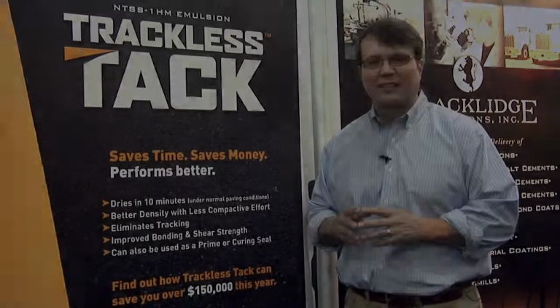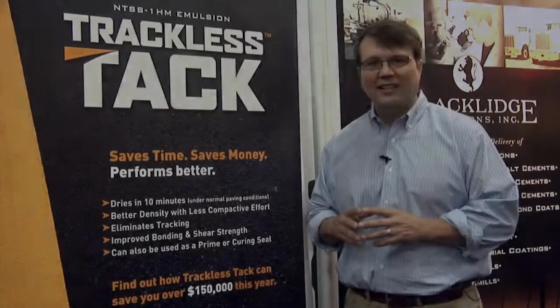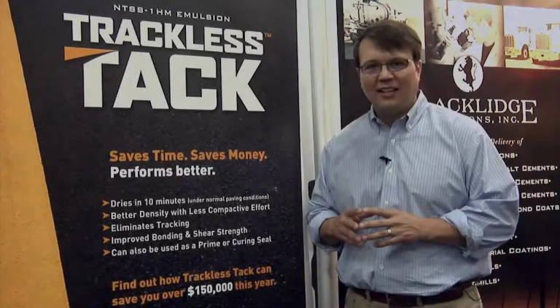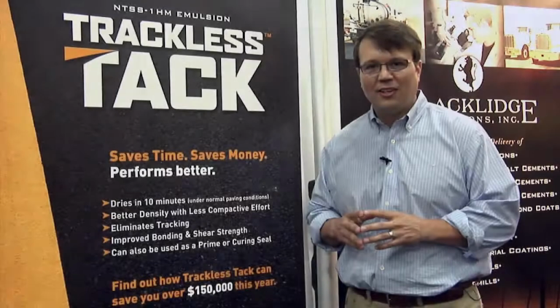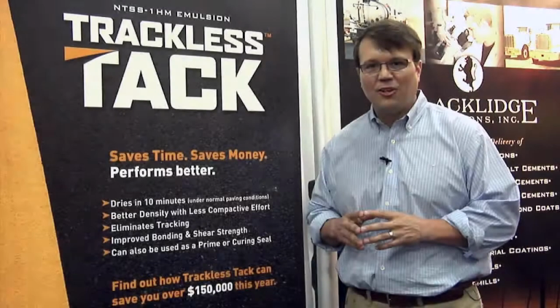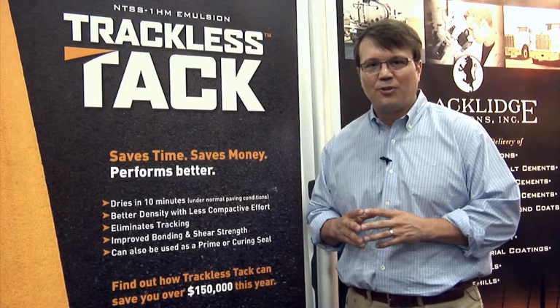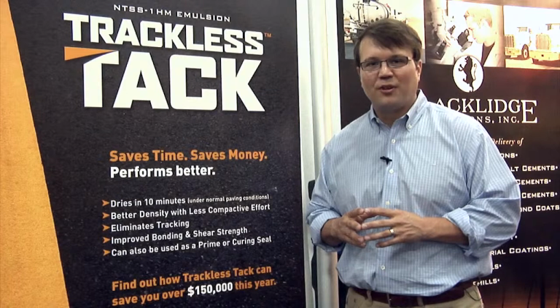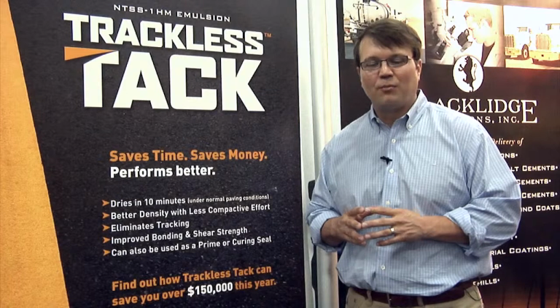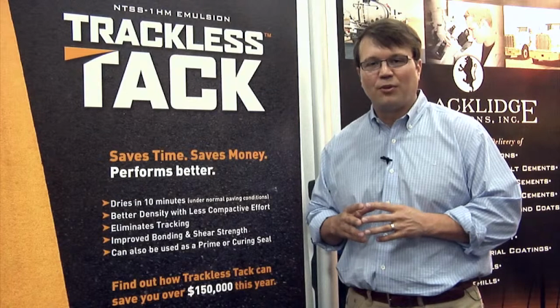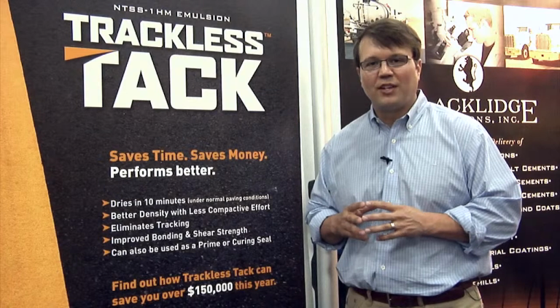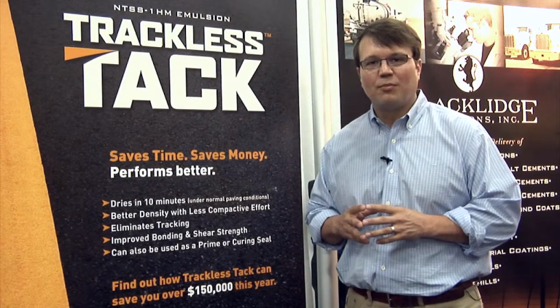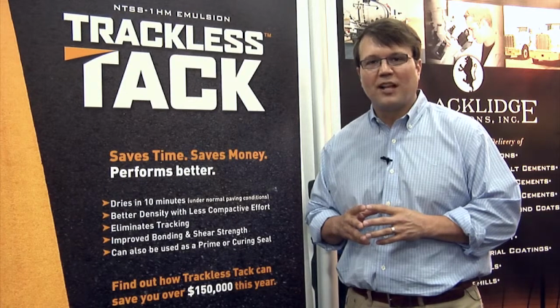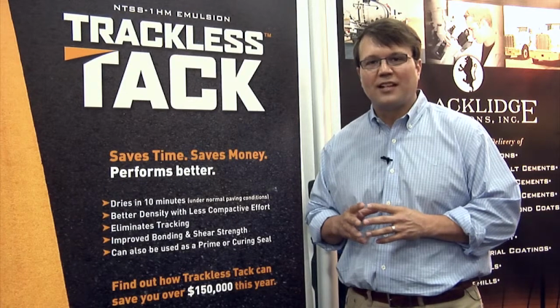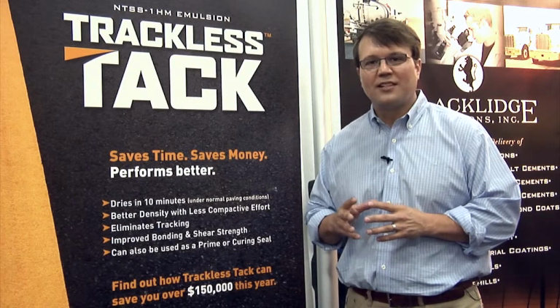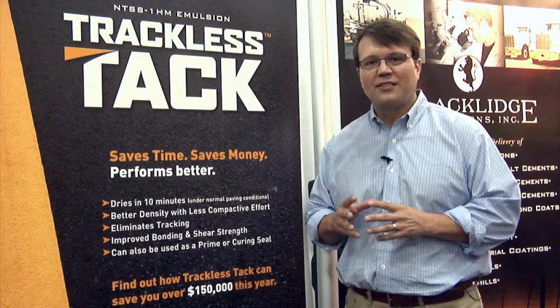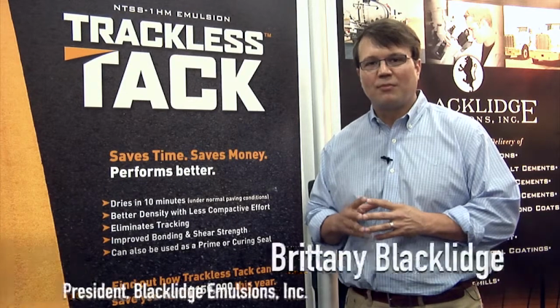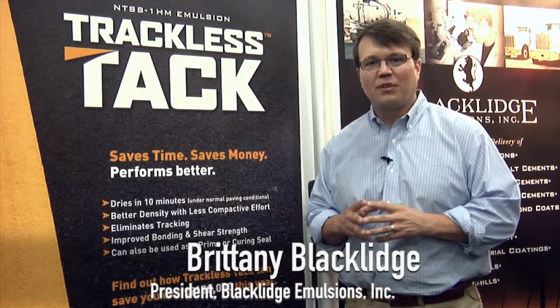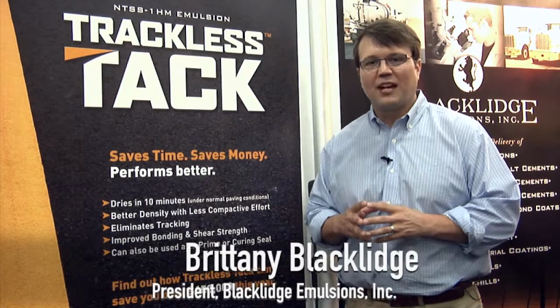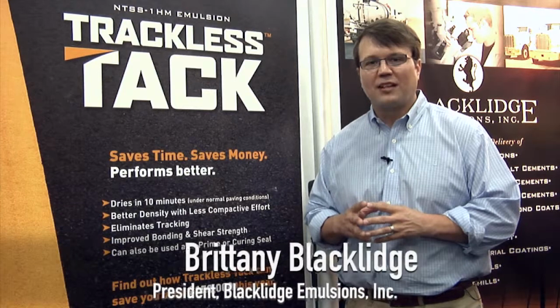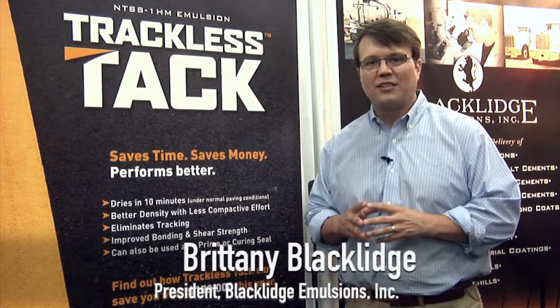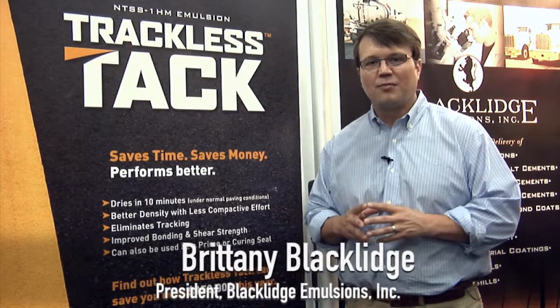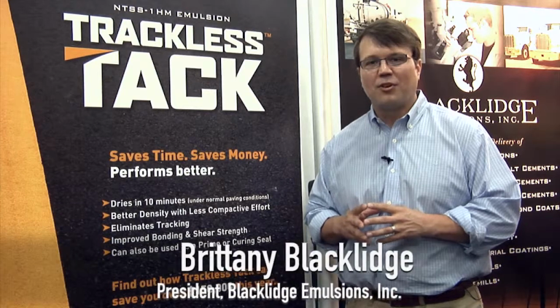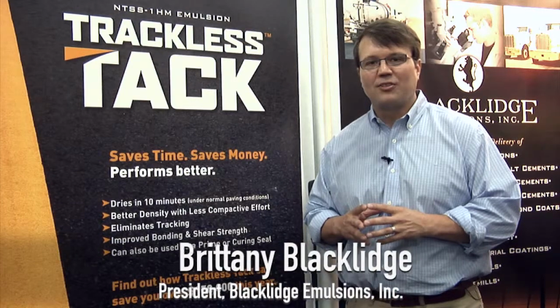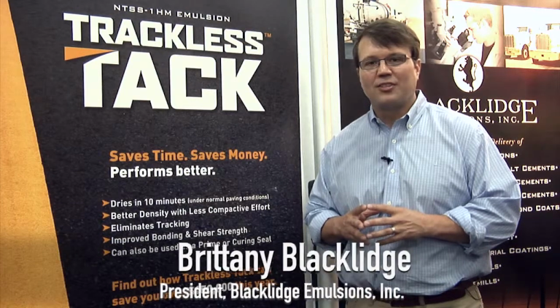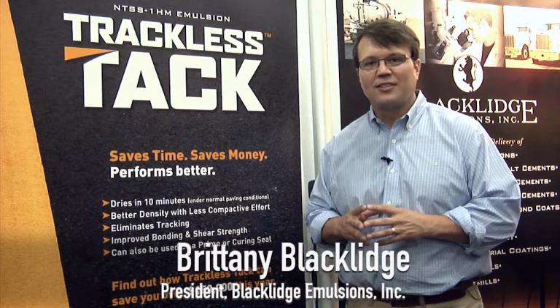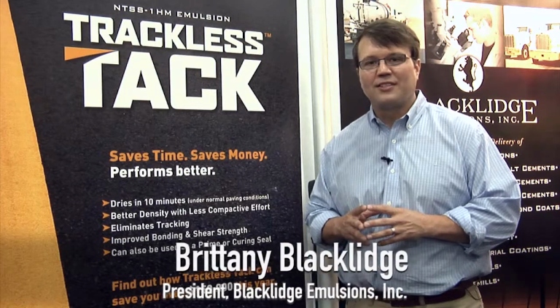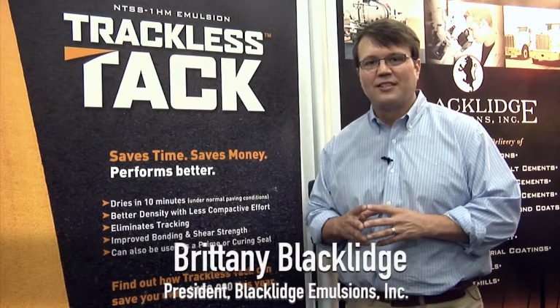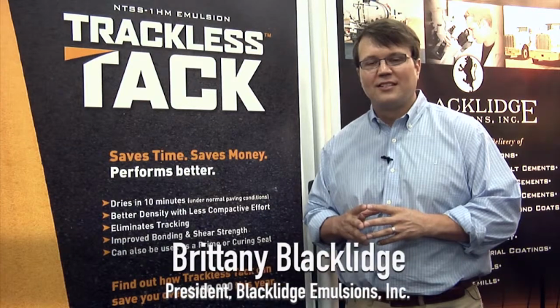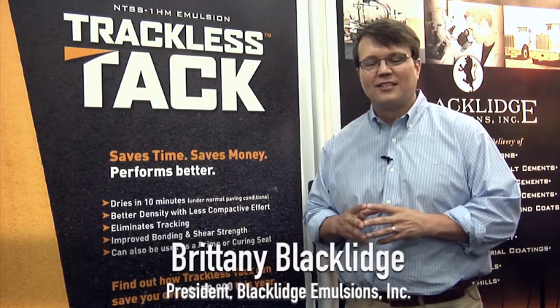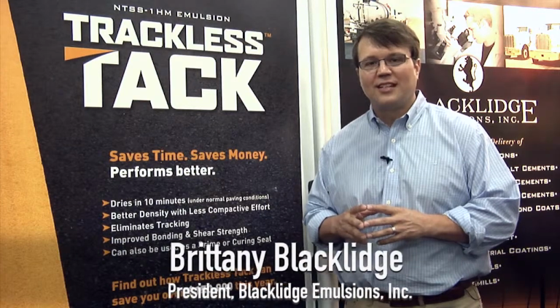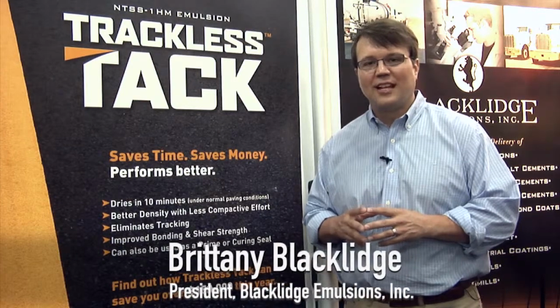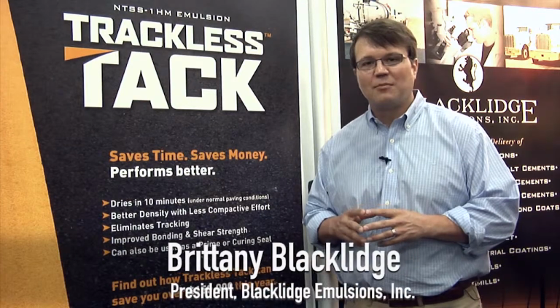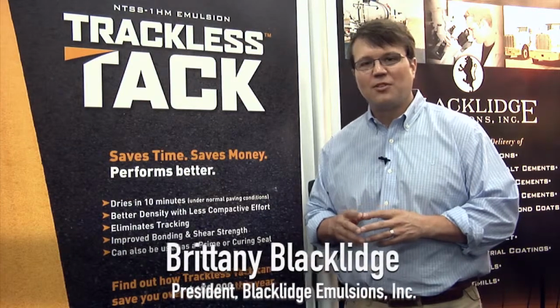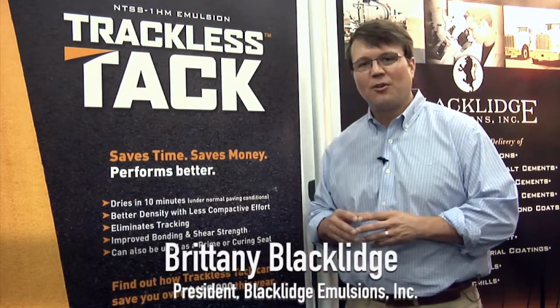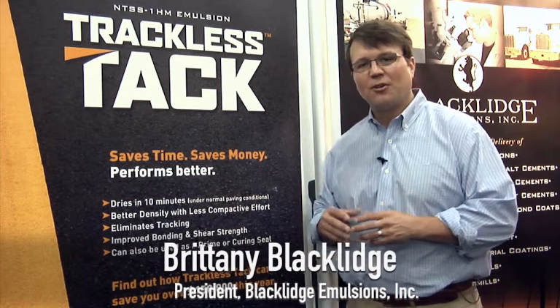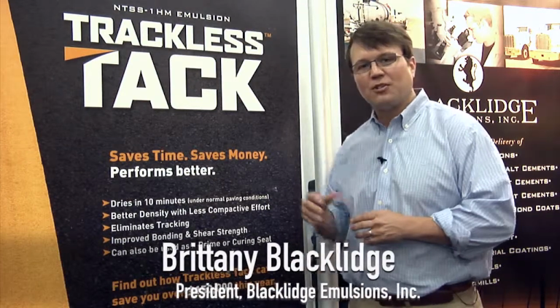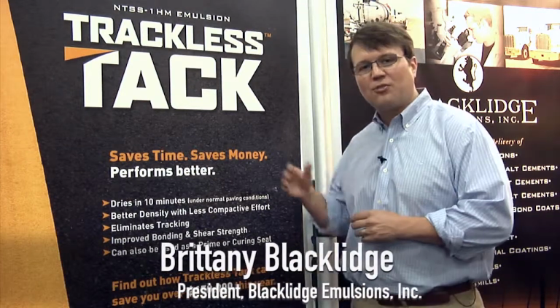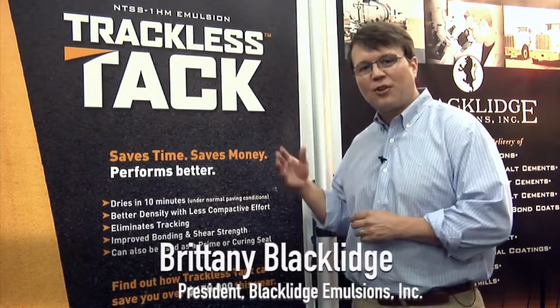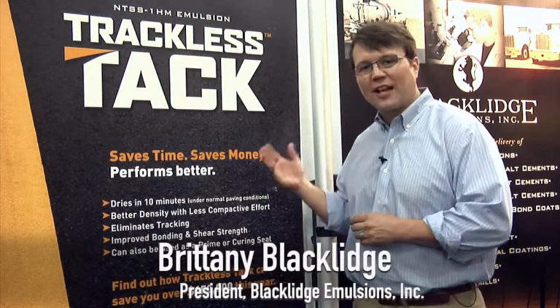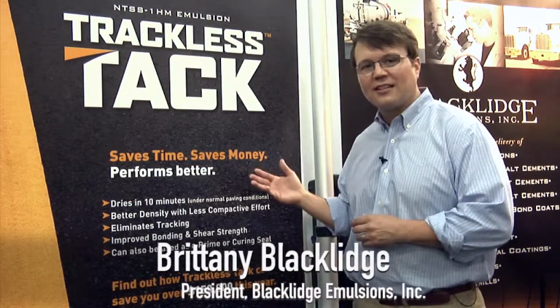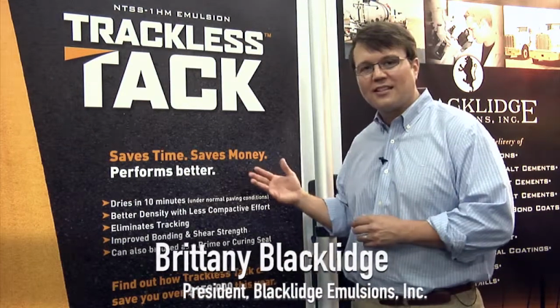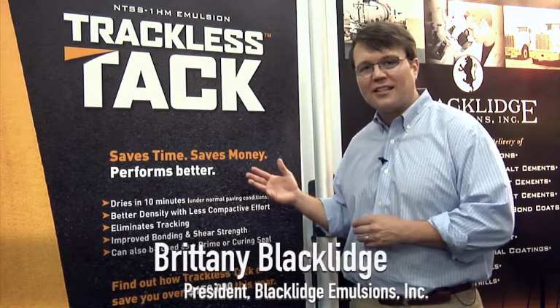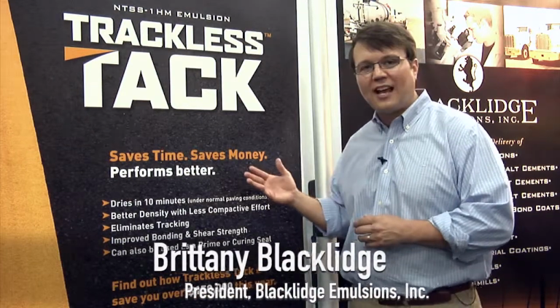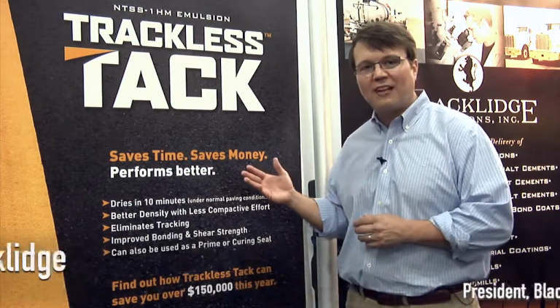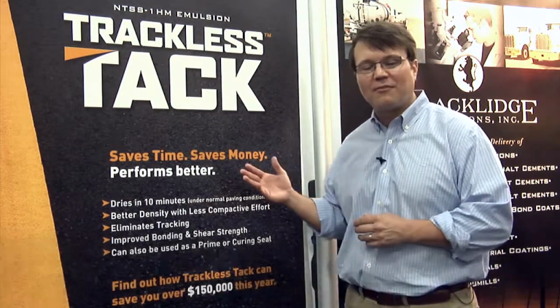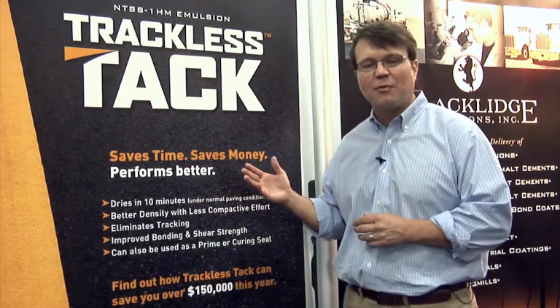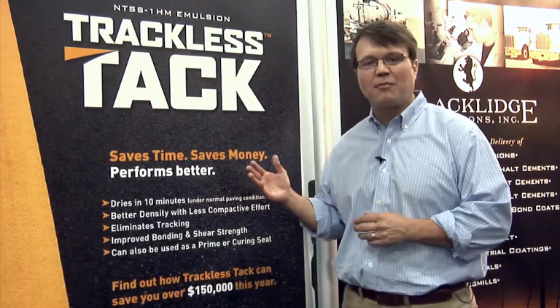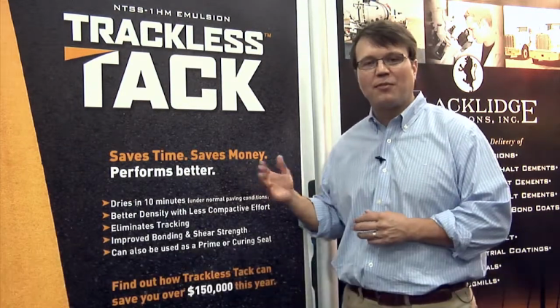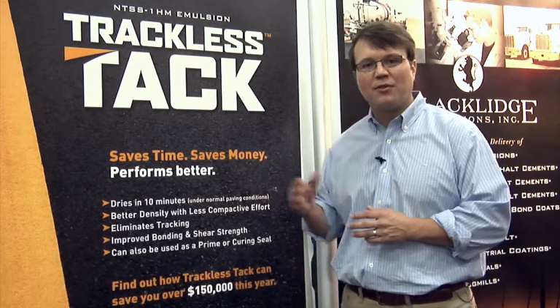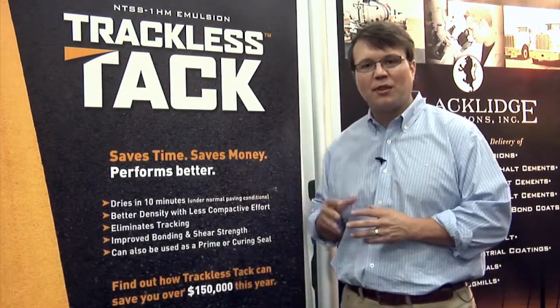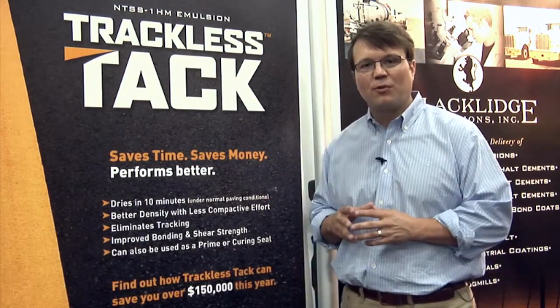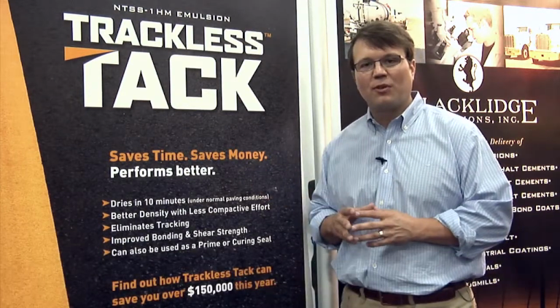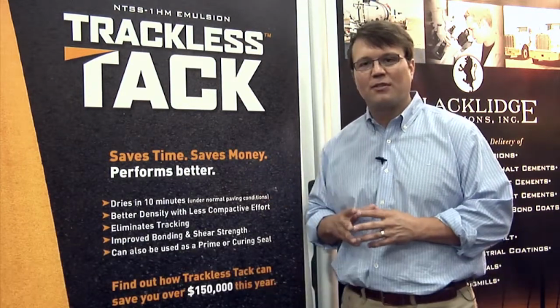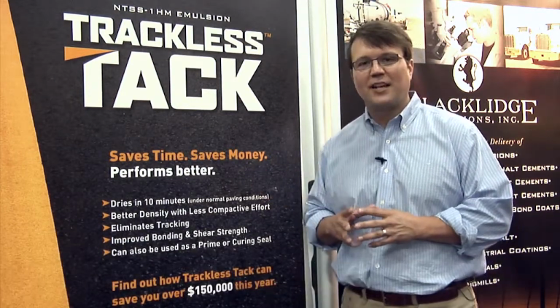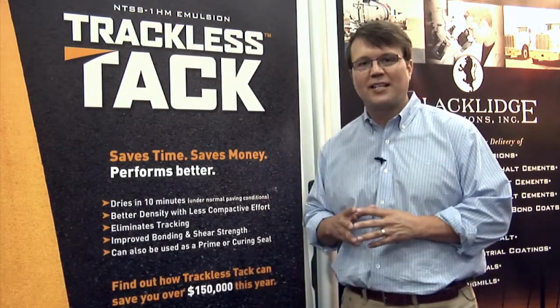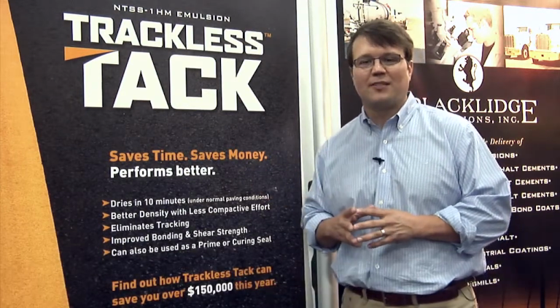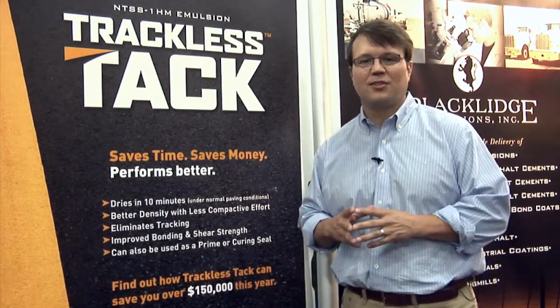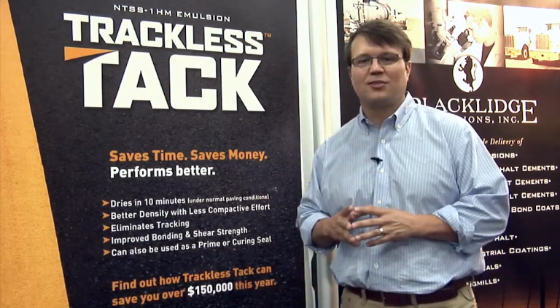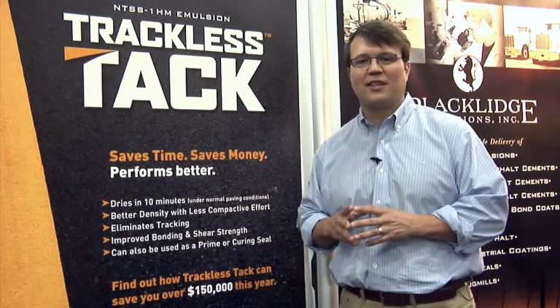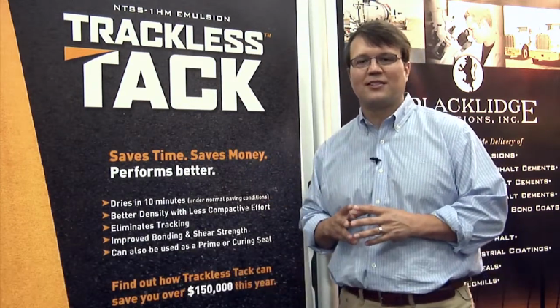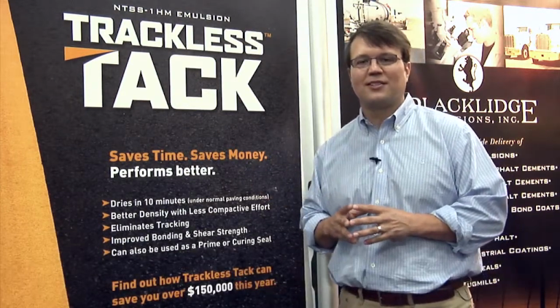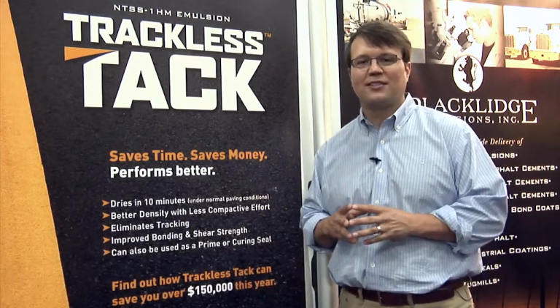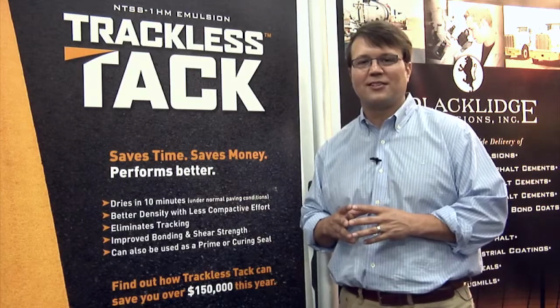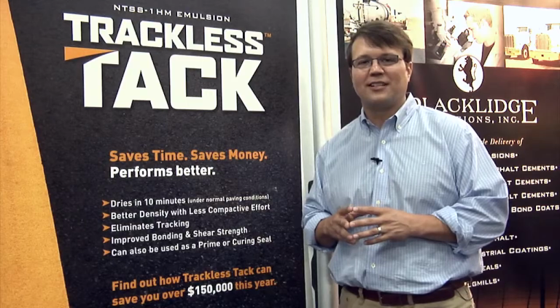Hello, I'm Brittany Blackledge from Blackledge Emulsions. Today I'm showing you trackless tack from our booth at World of Asphalt 2013.